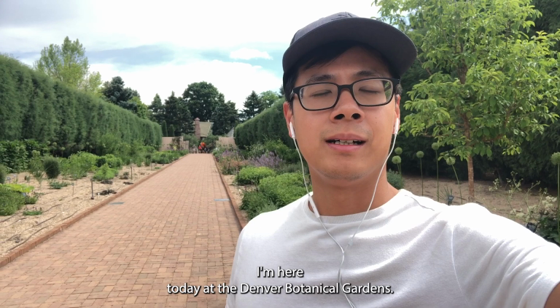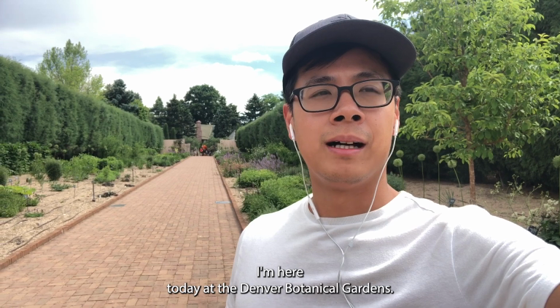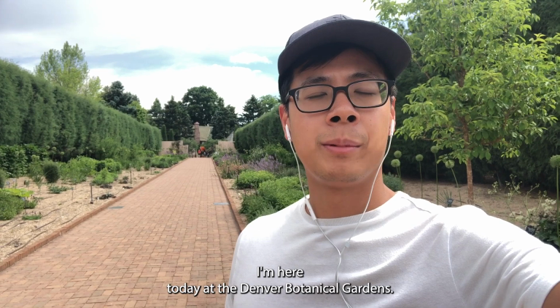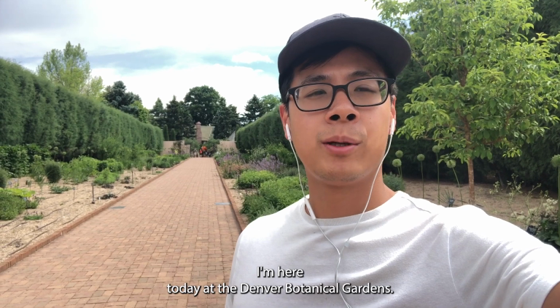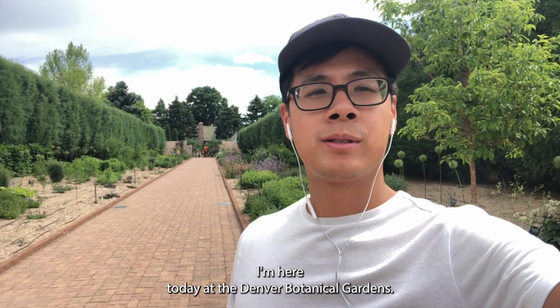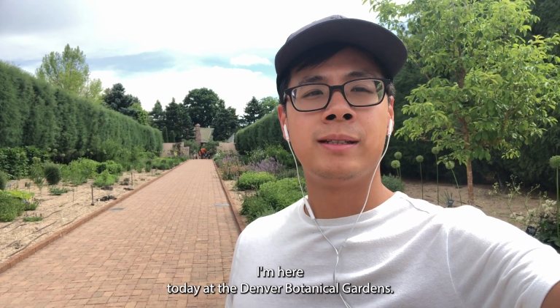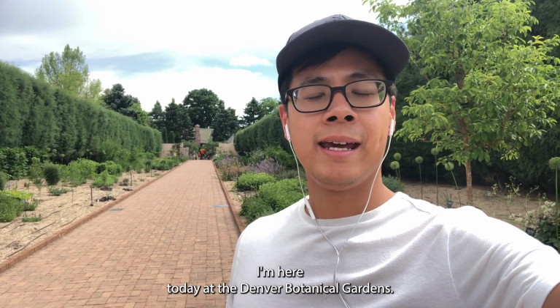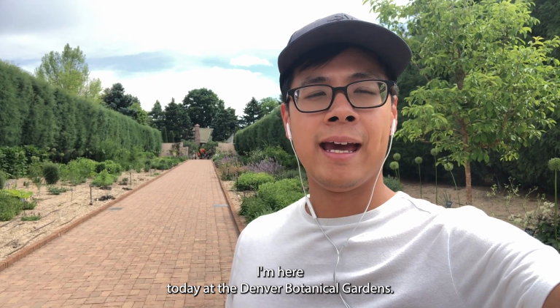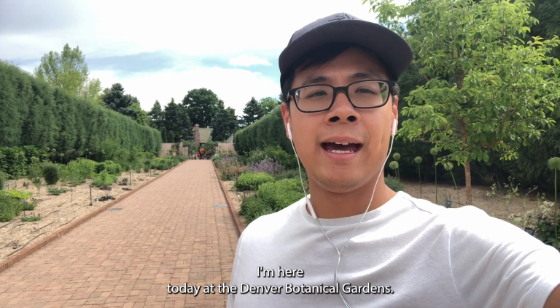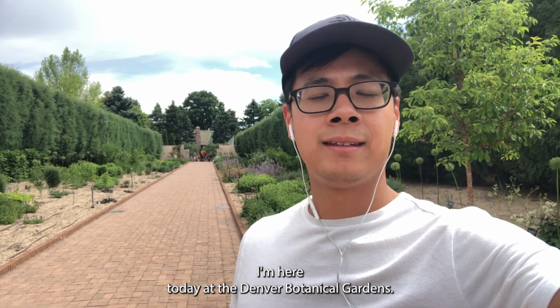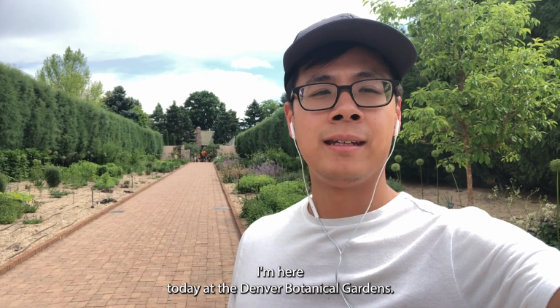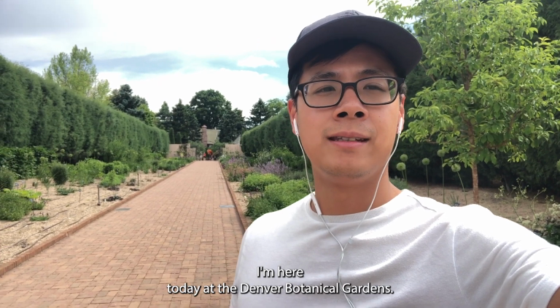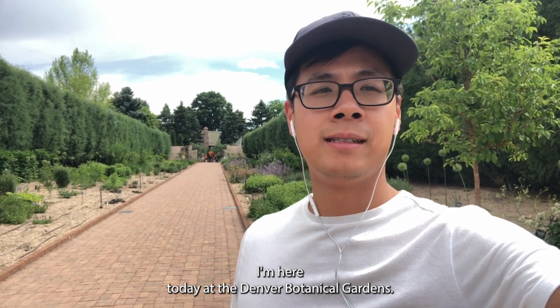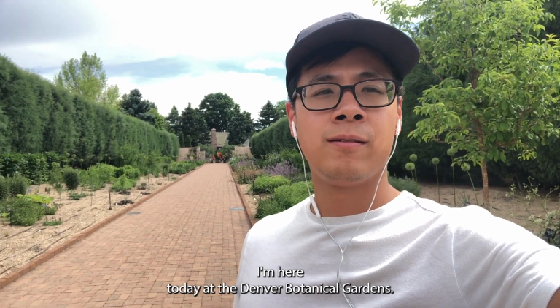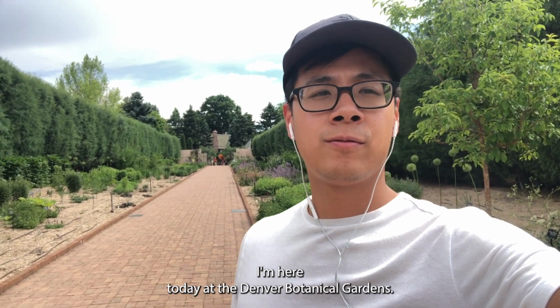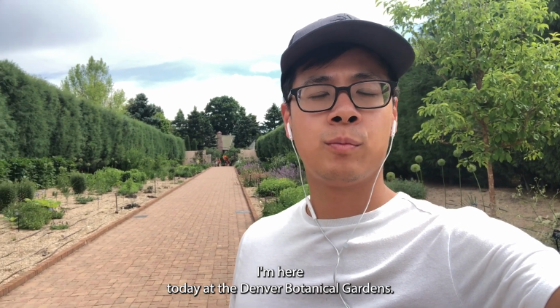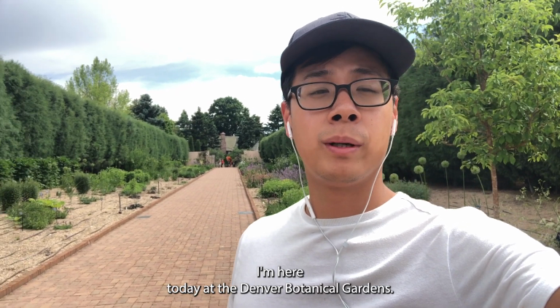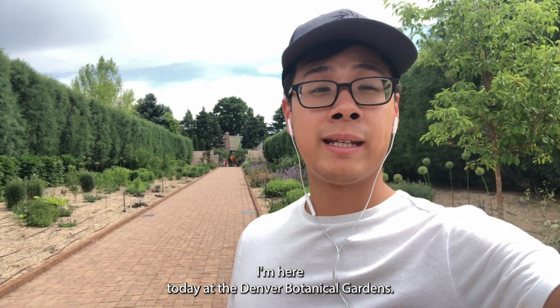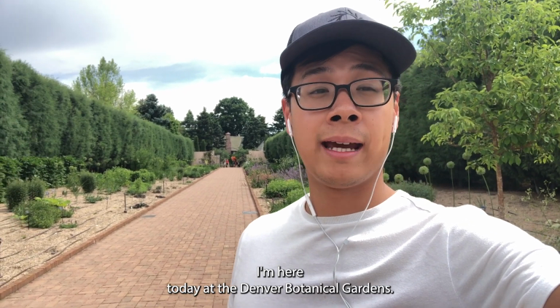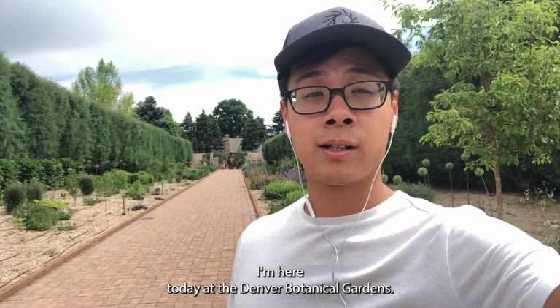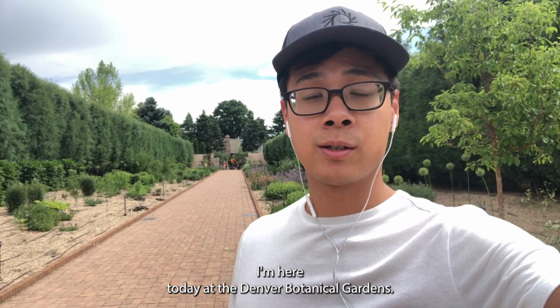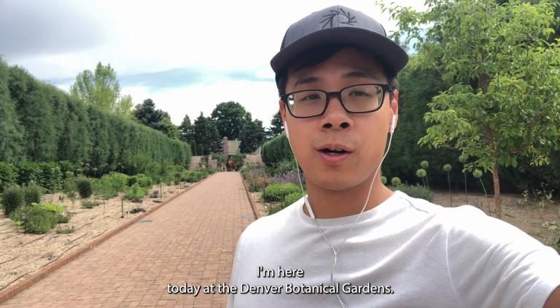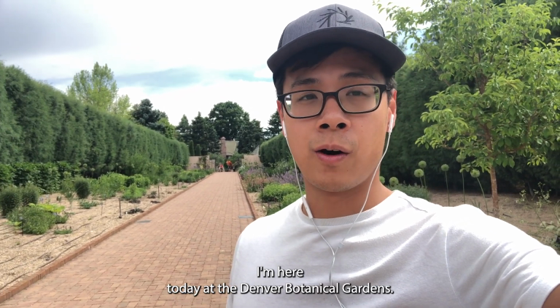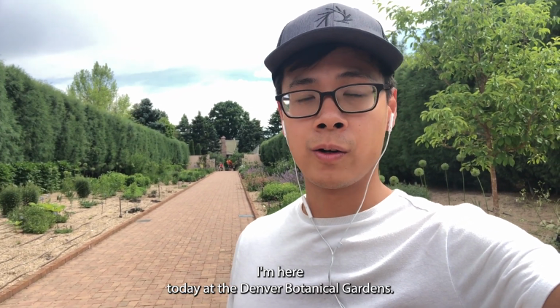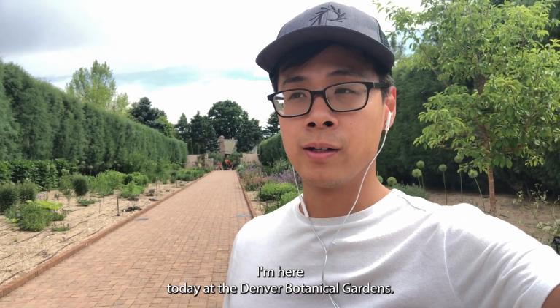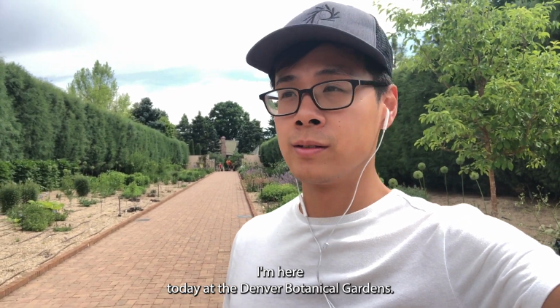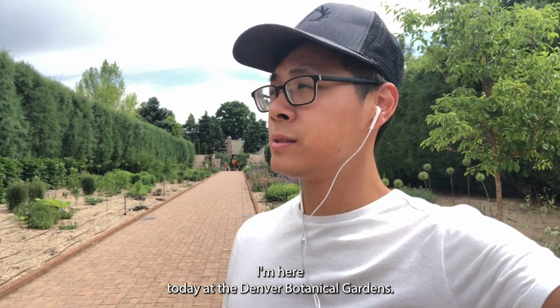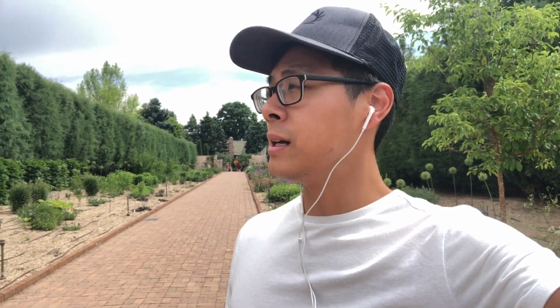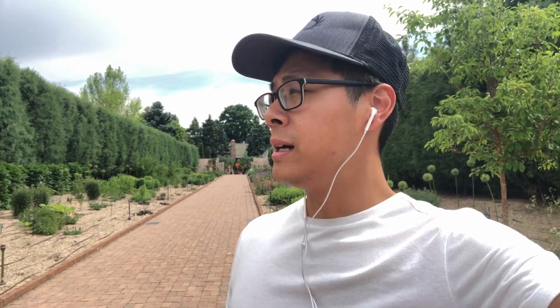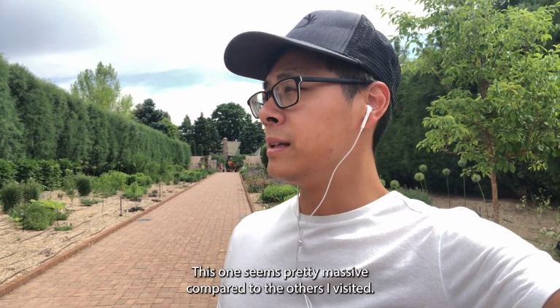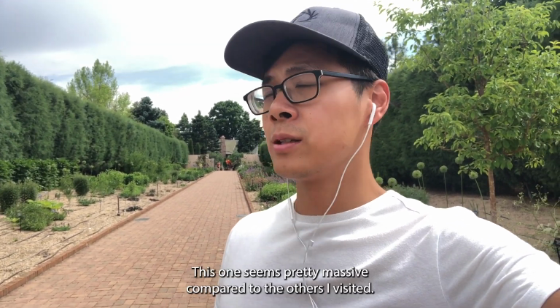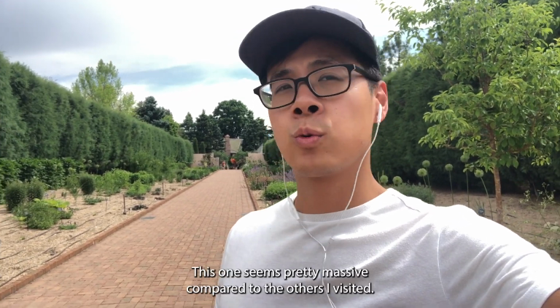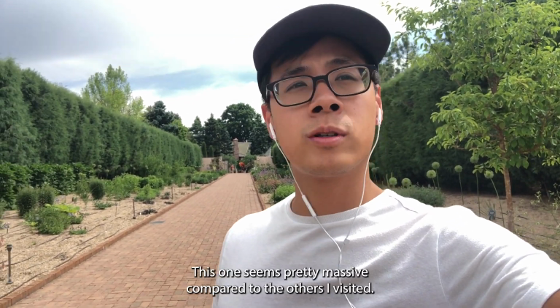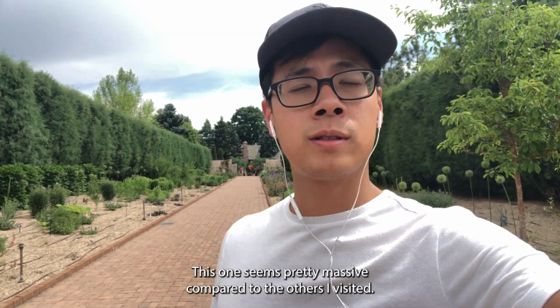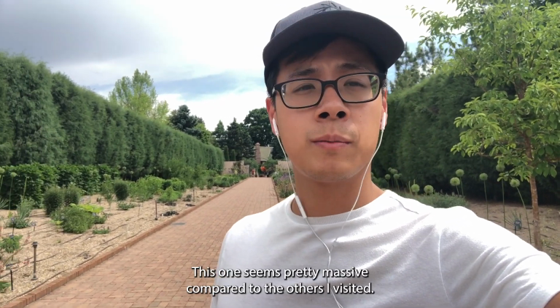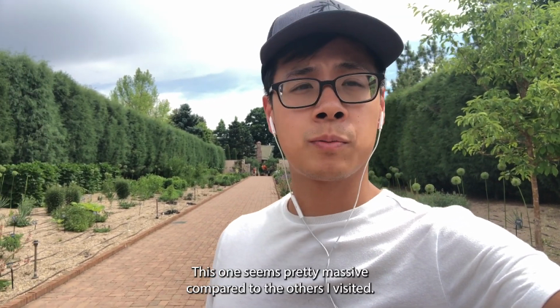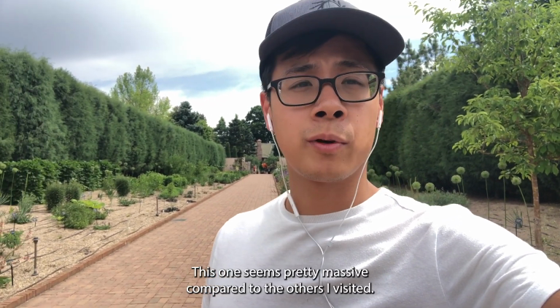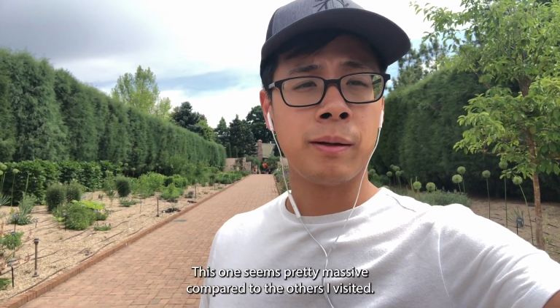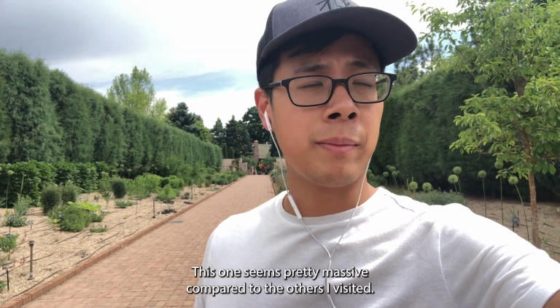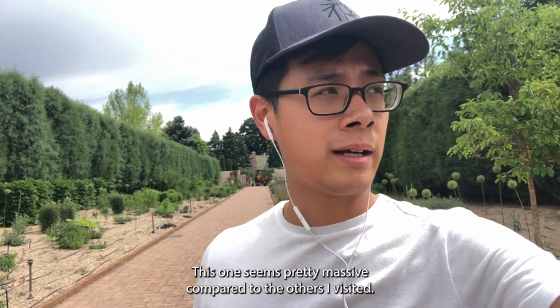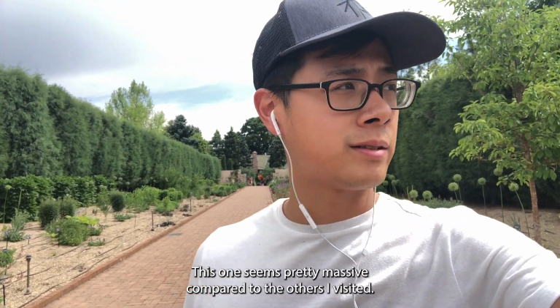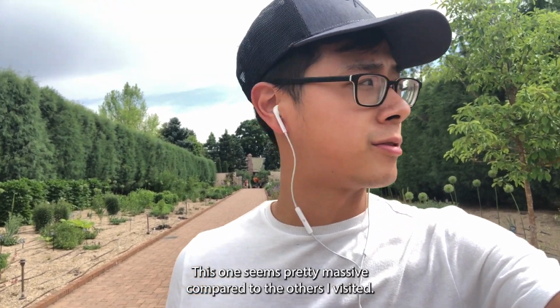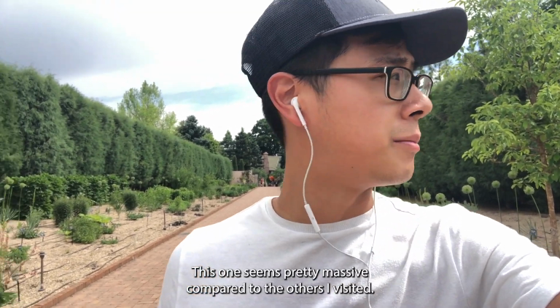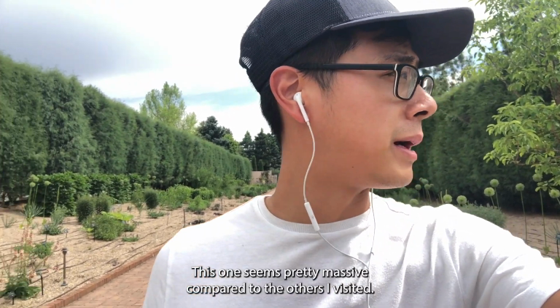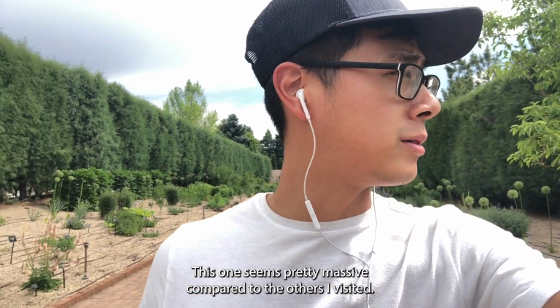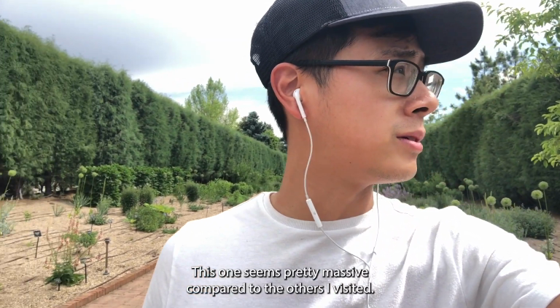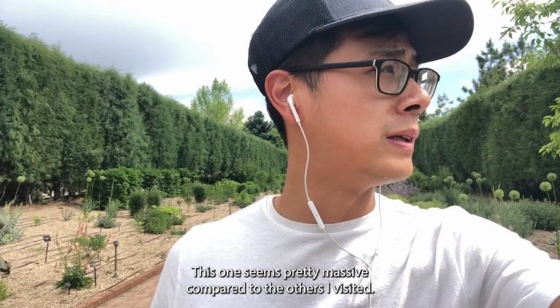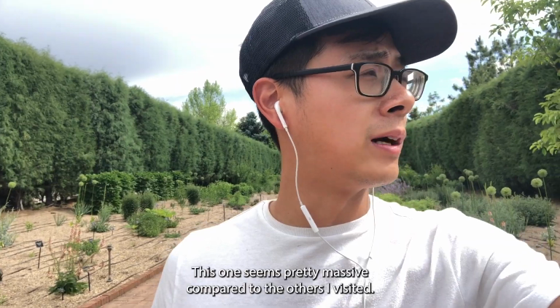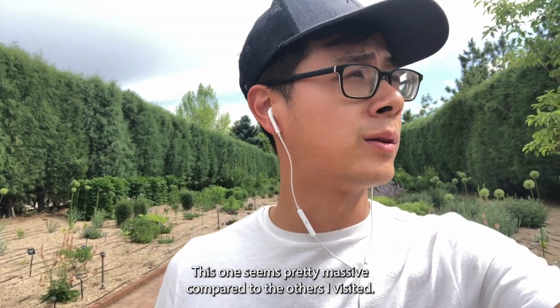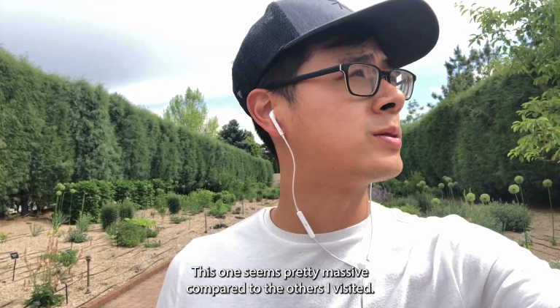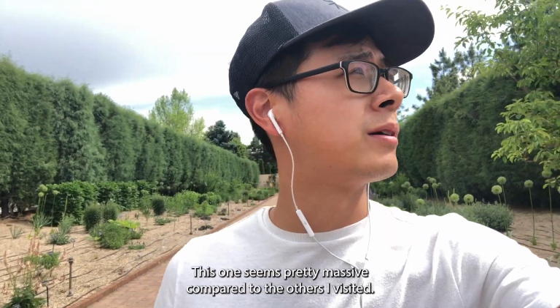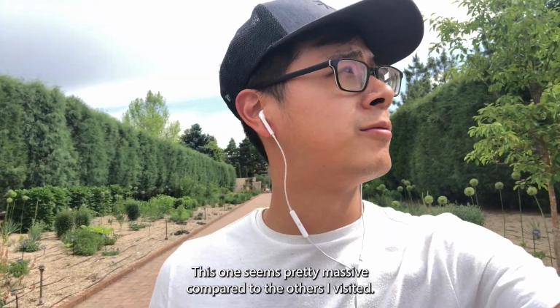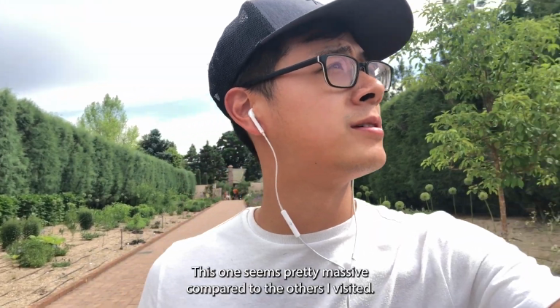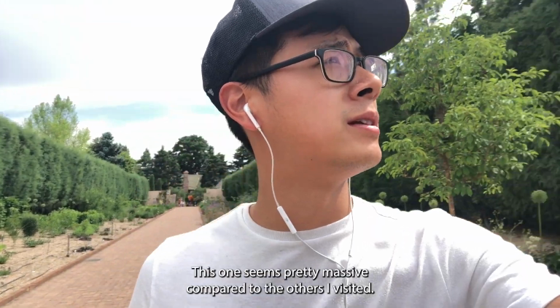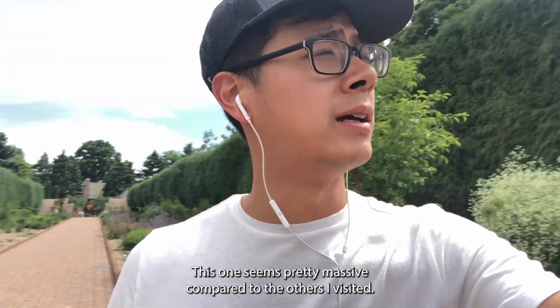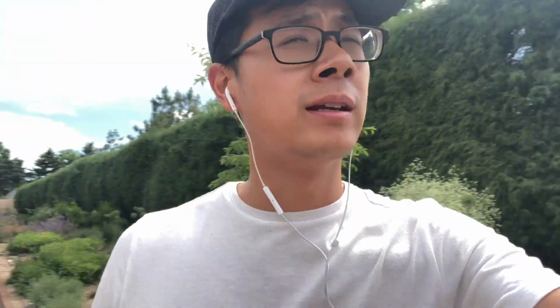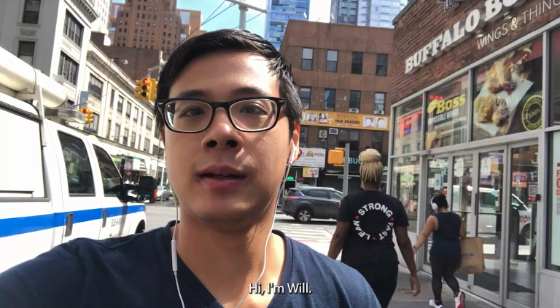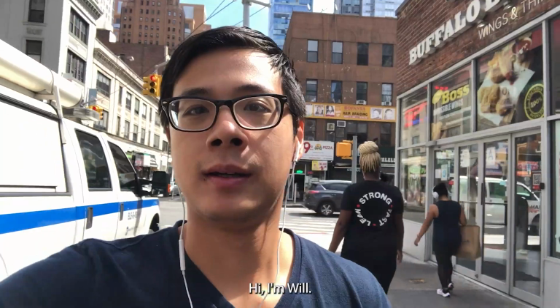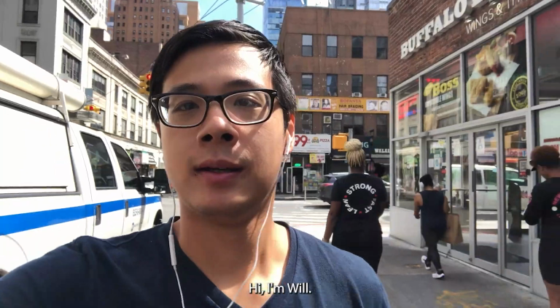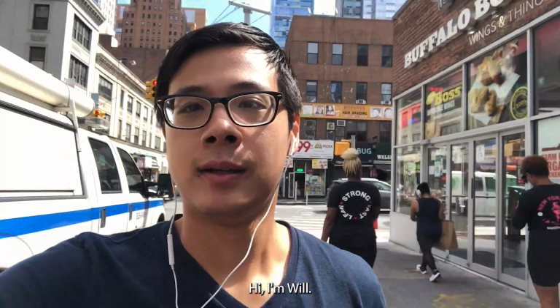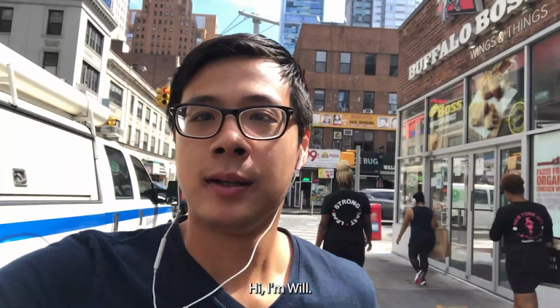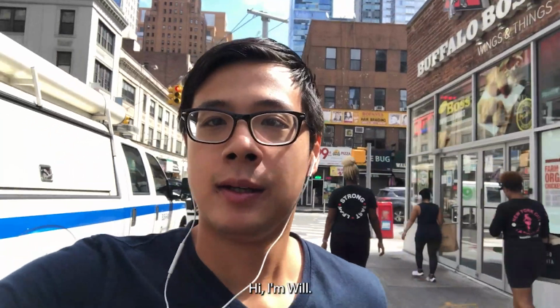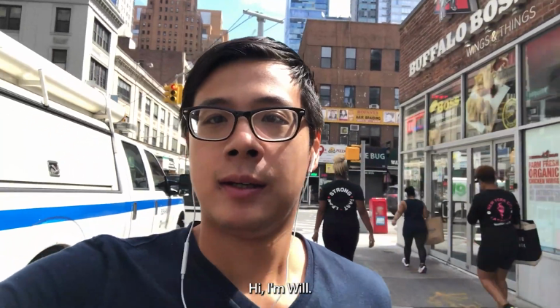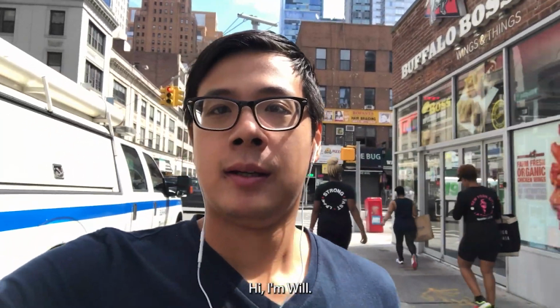I'm here today at the Denver Botanical Gardens. This one seems pretty massive compared to the others I've visited. Hi, I'm Will.